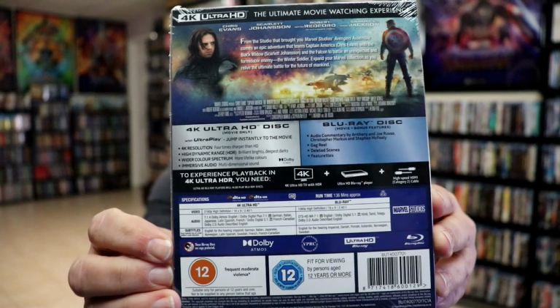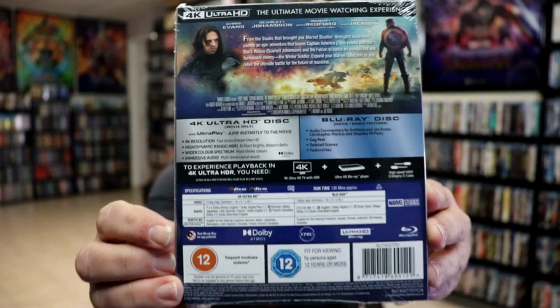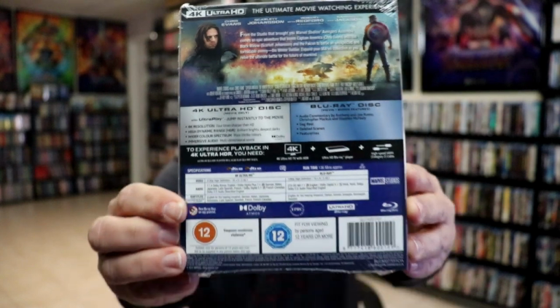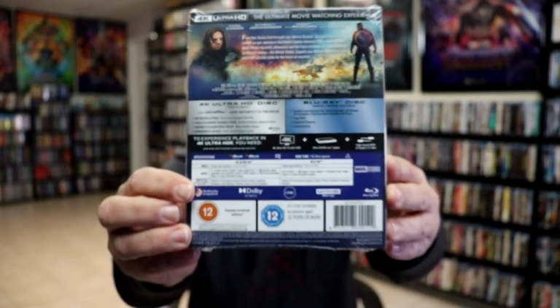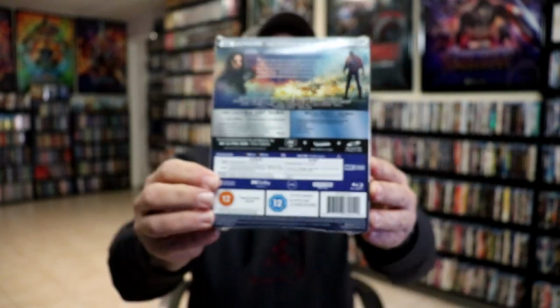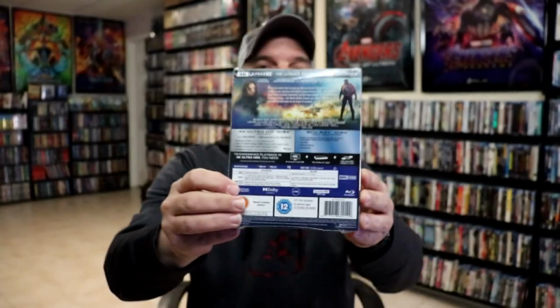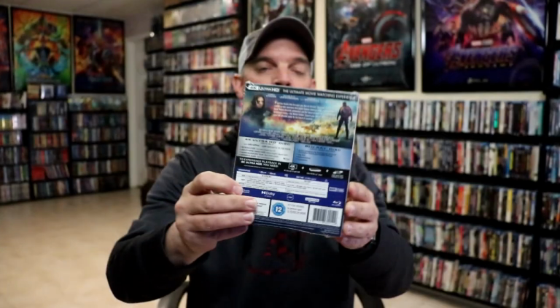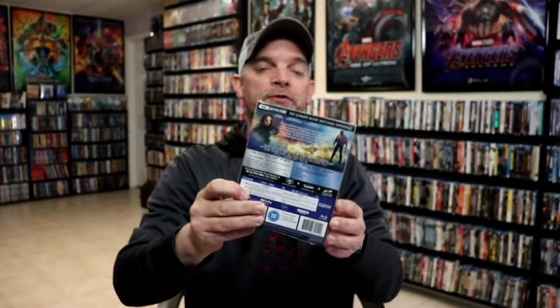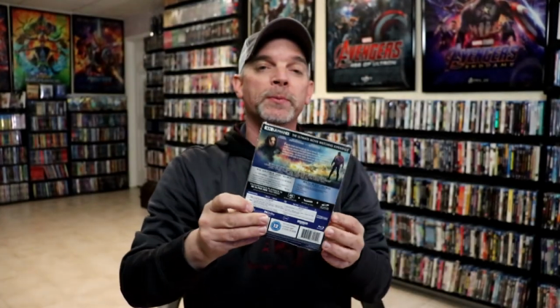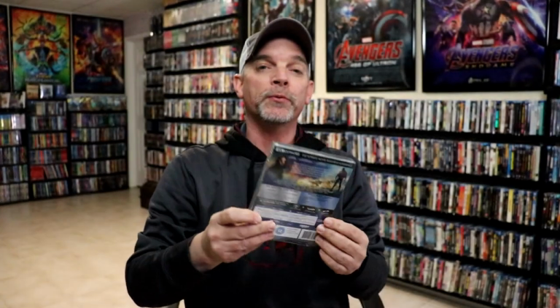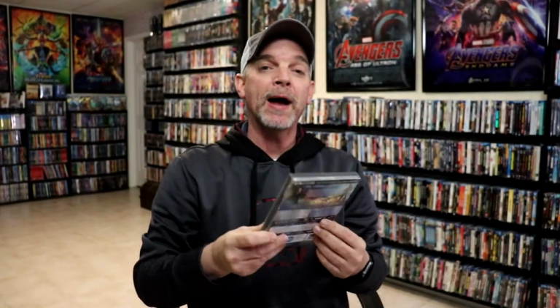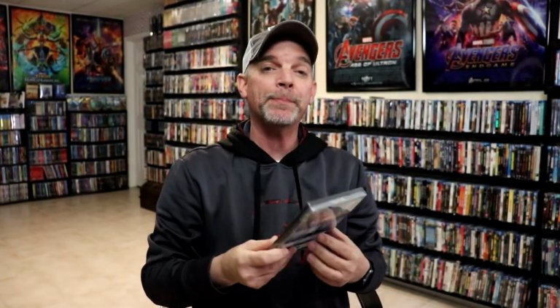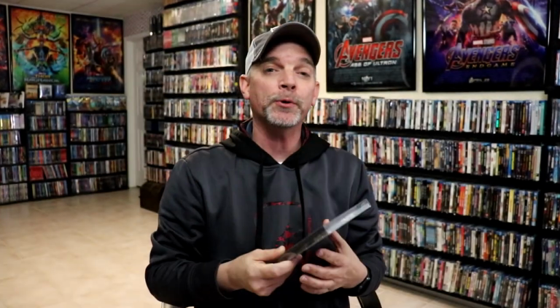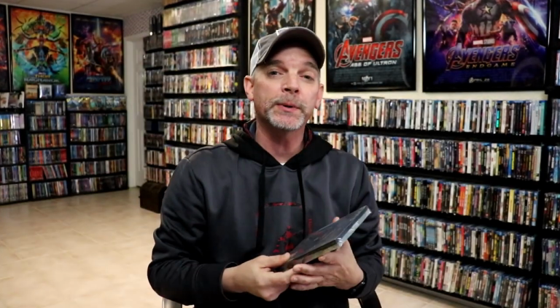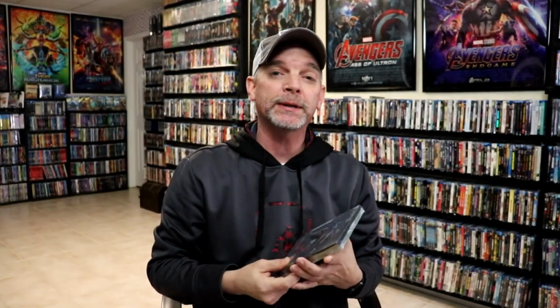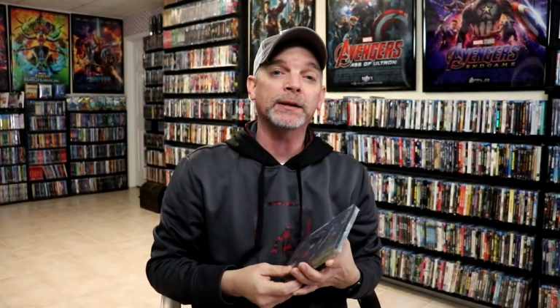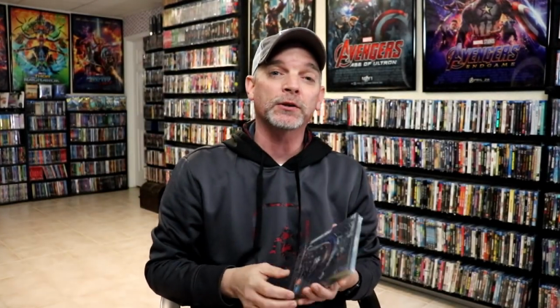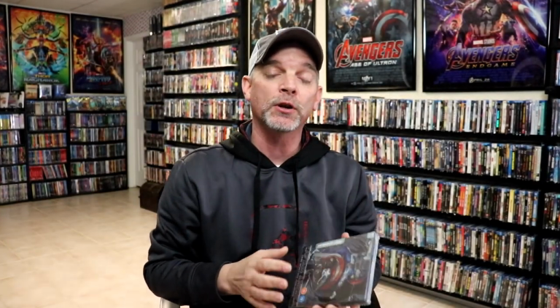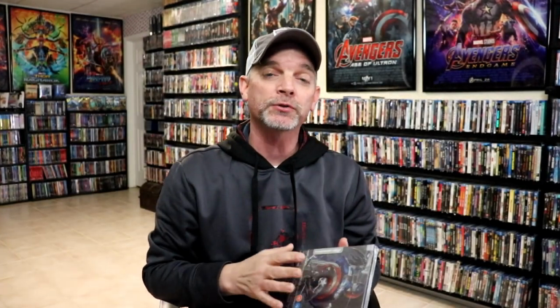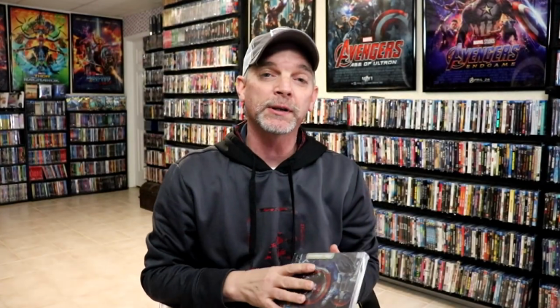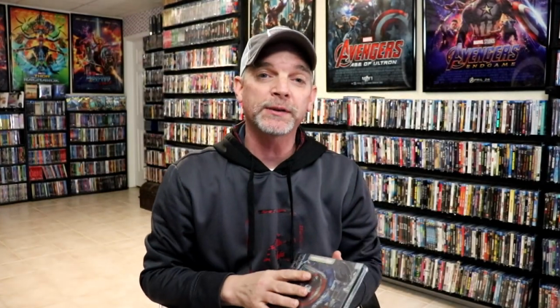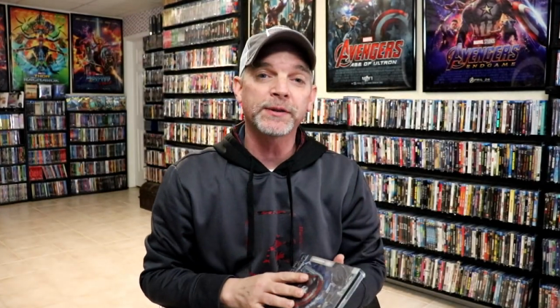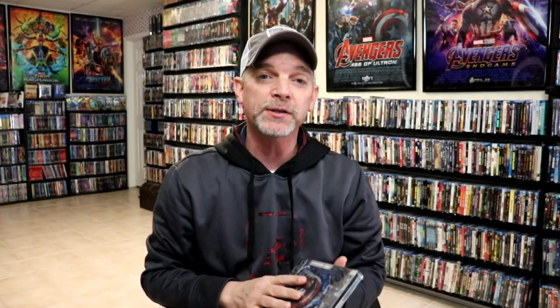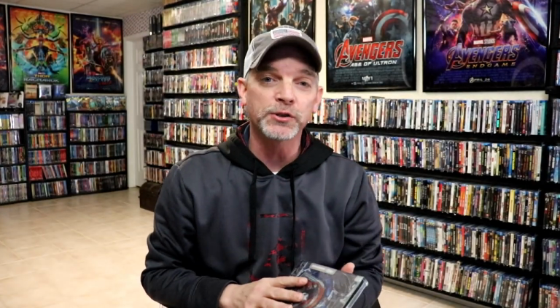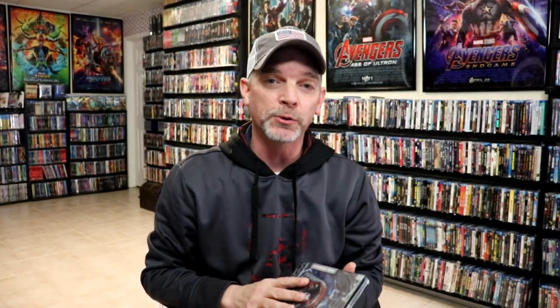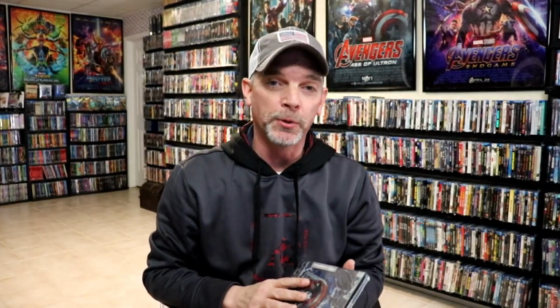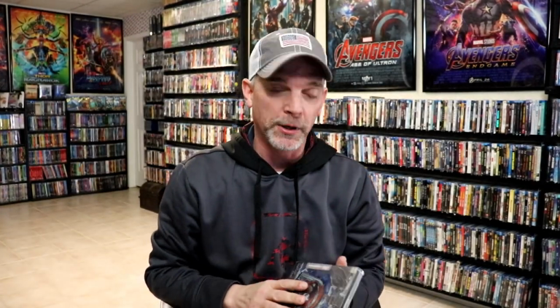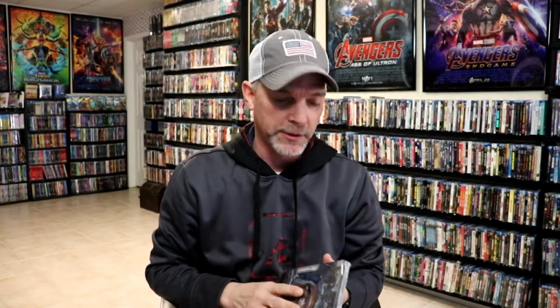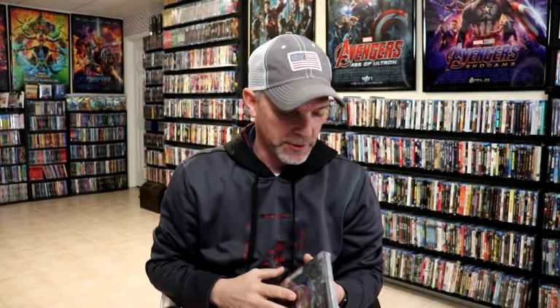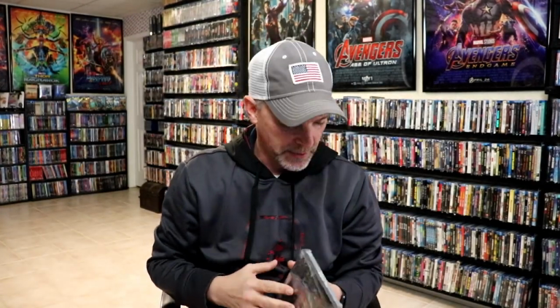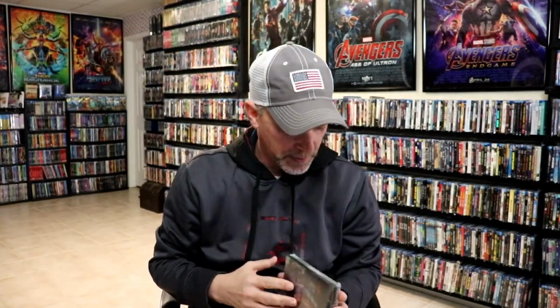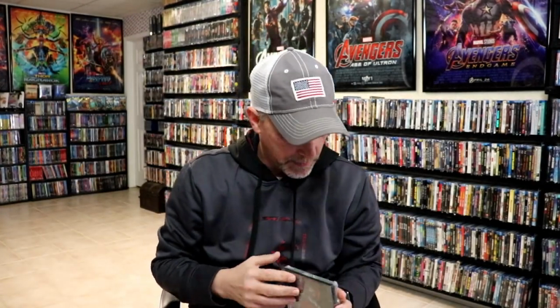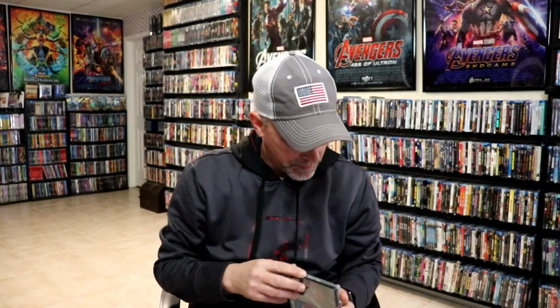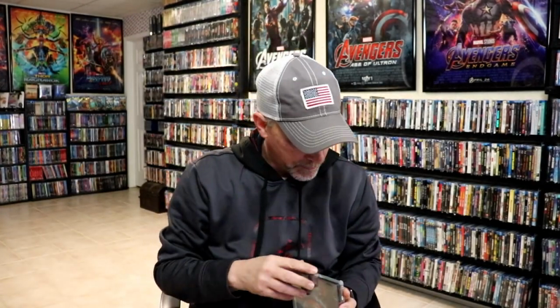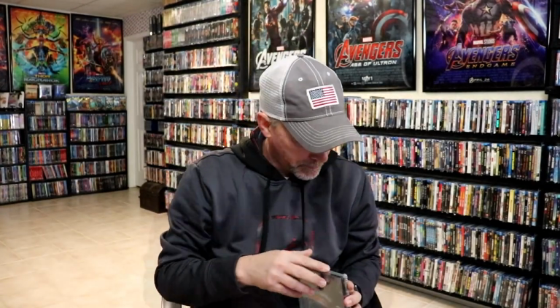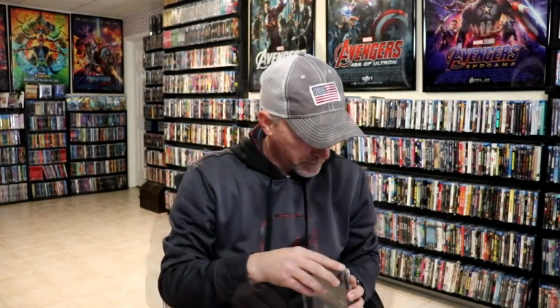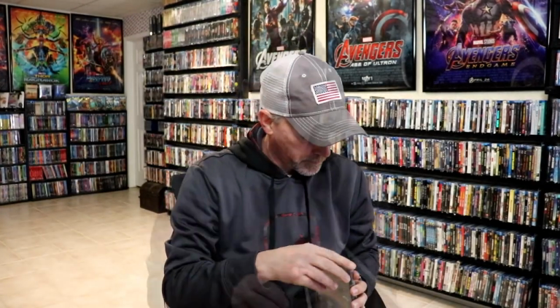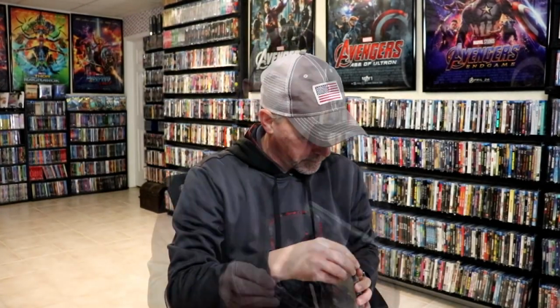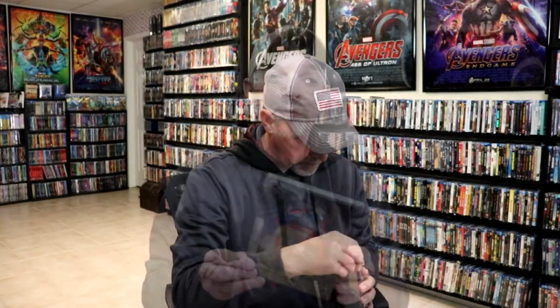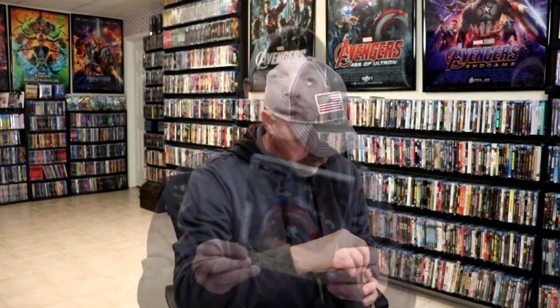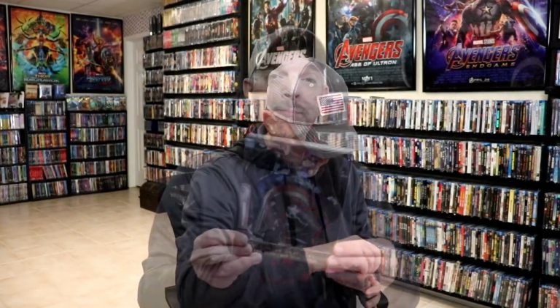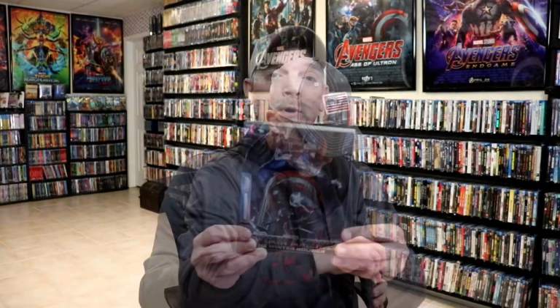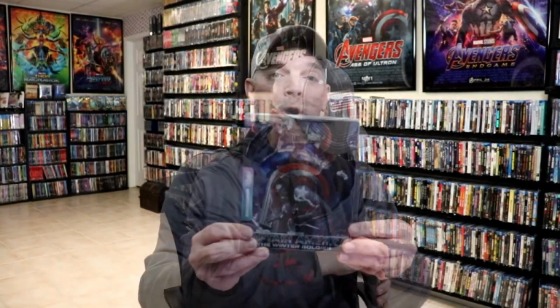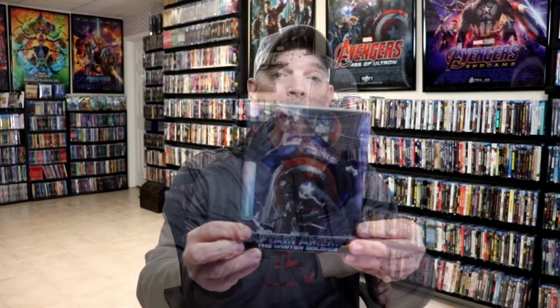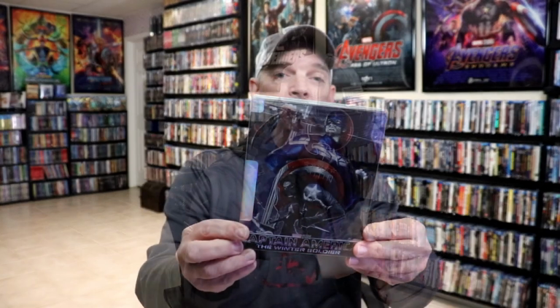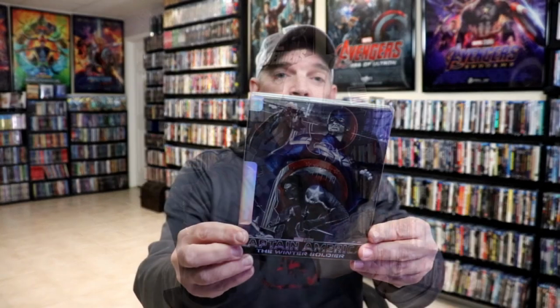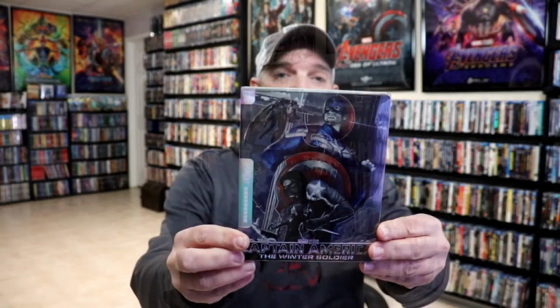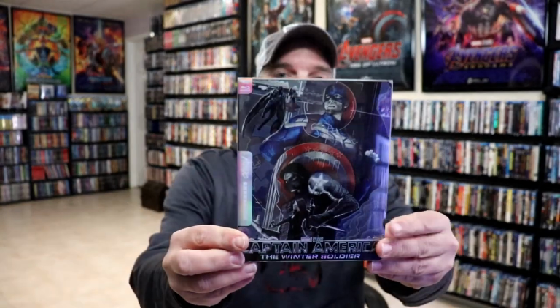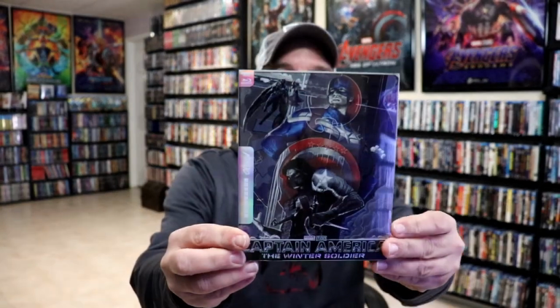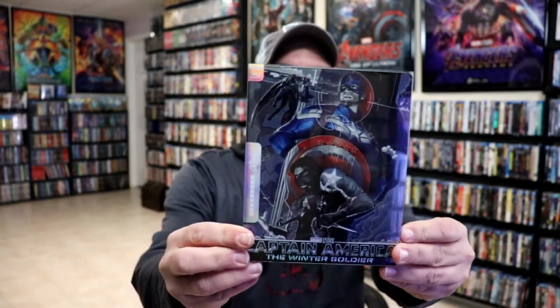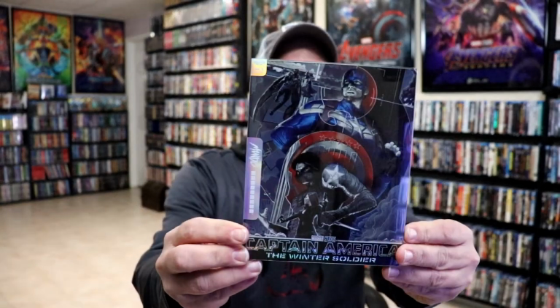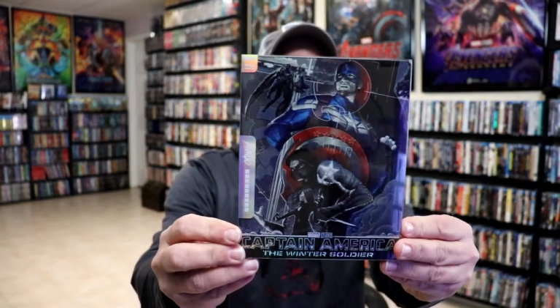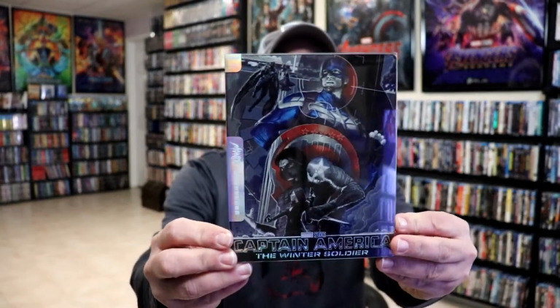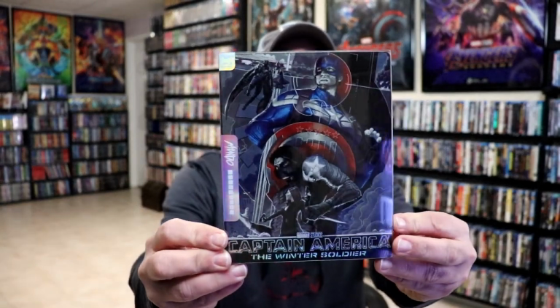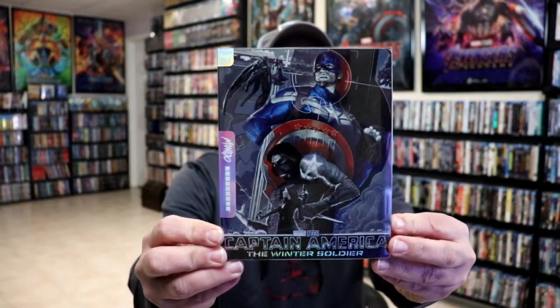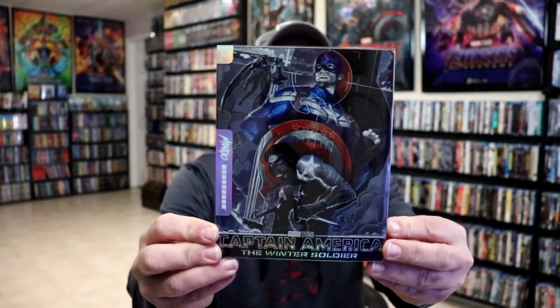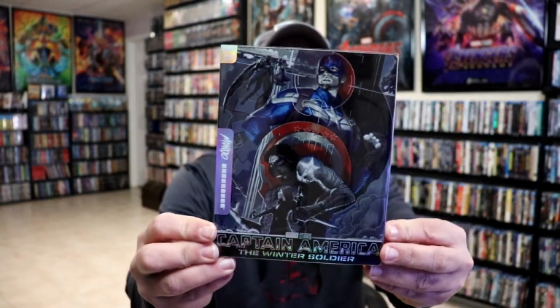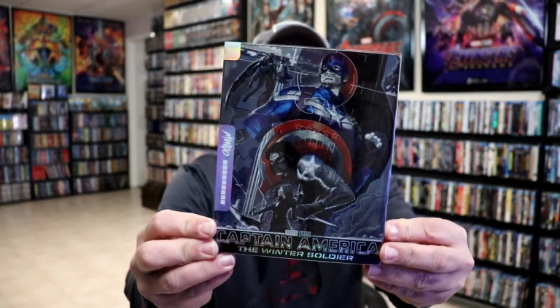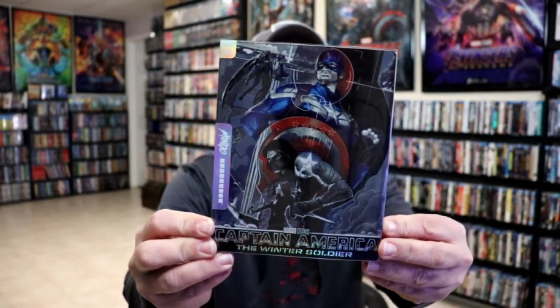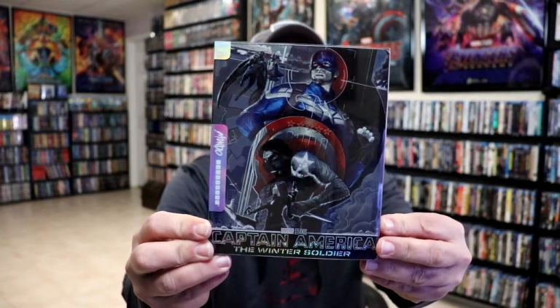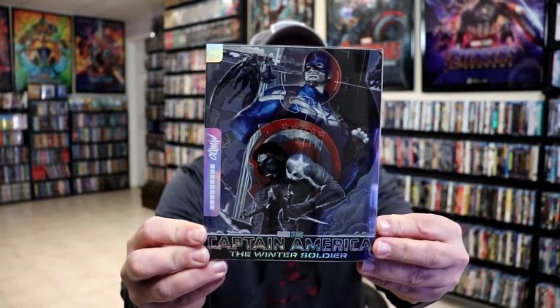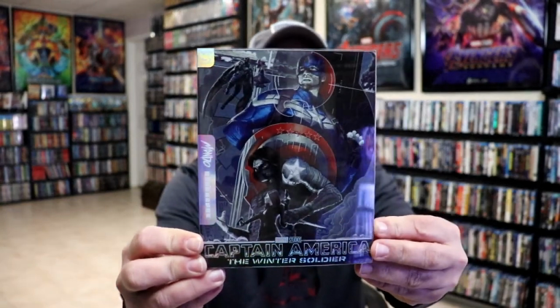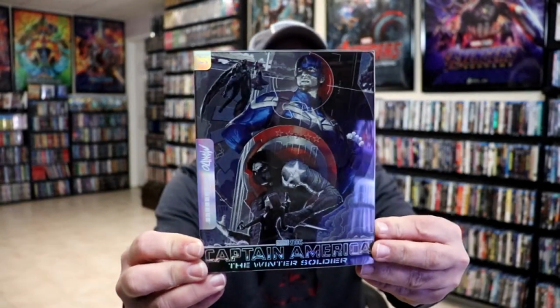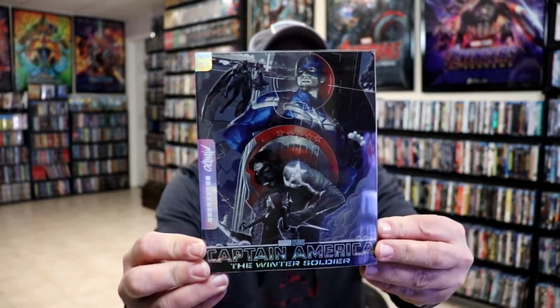I'm going to go ahead and remove this from the wrapper, and we can take a closer look at this steelbook. I've got the wrapper off. Here's the front of the steelbook with a clear slip.